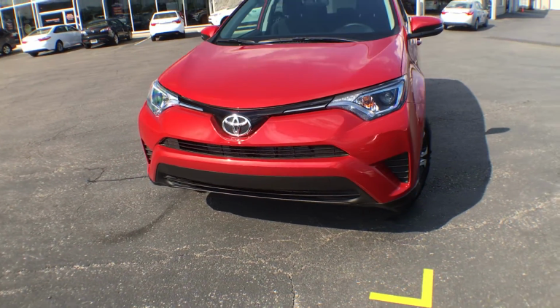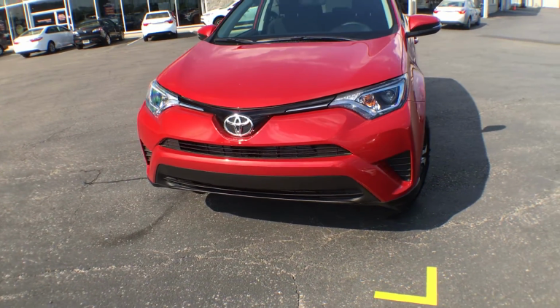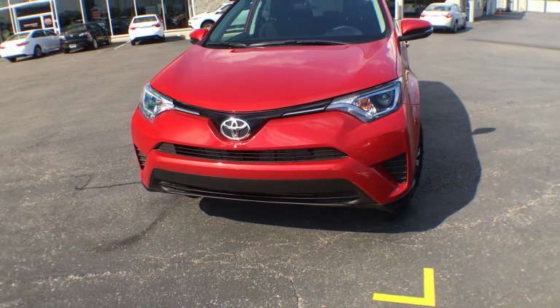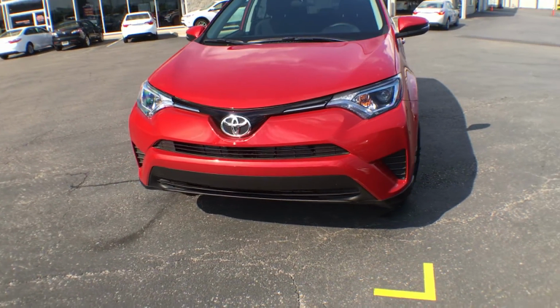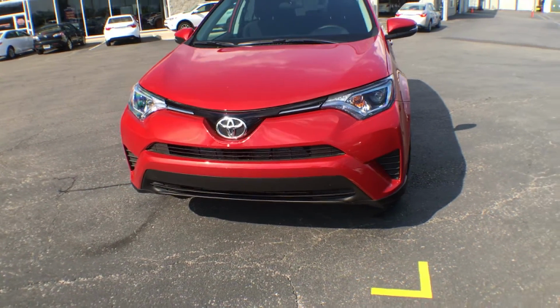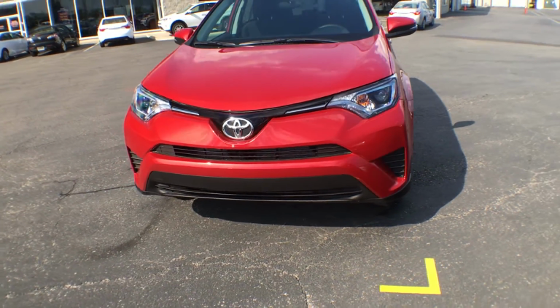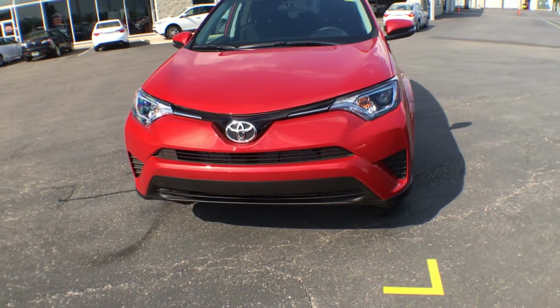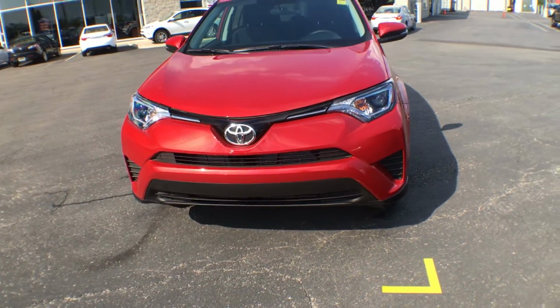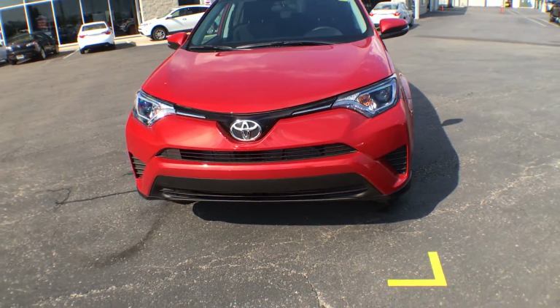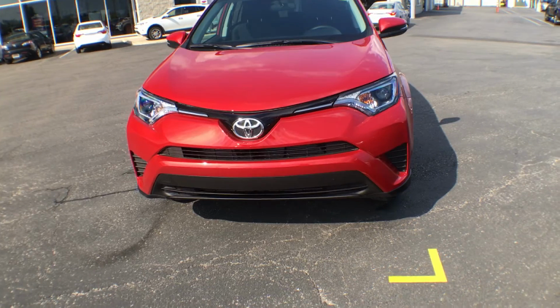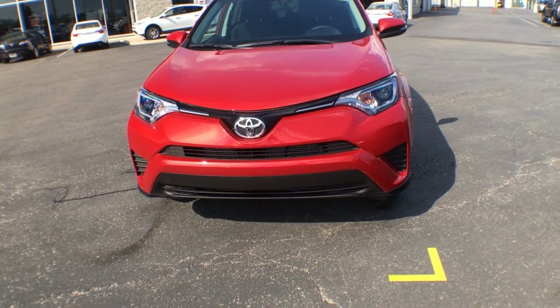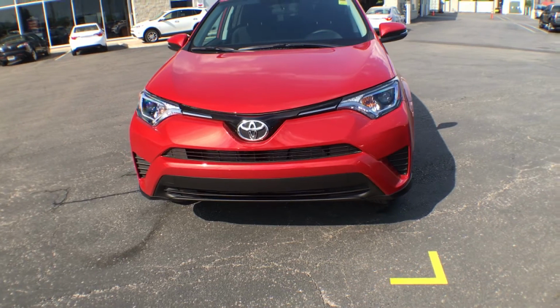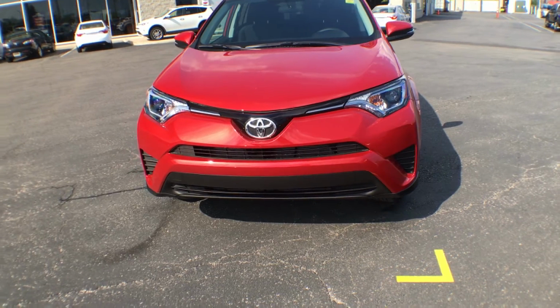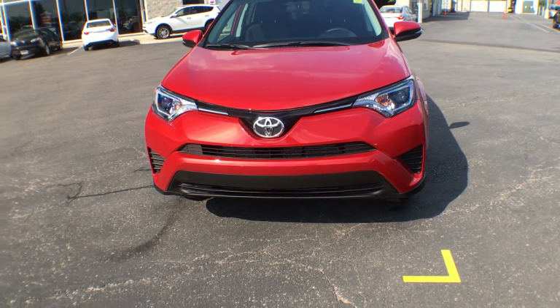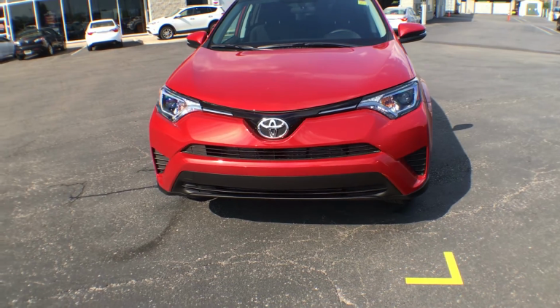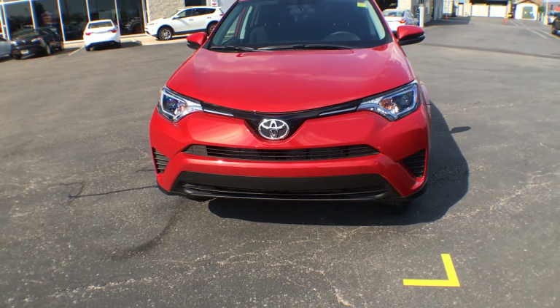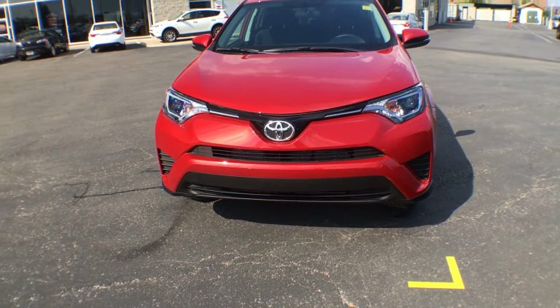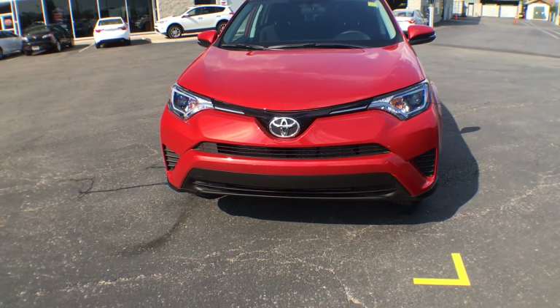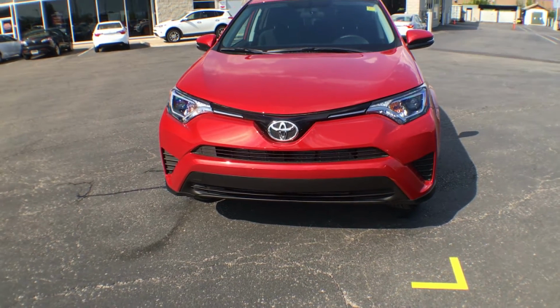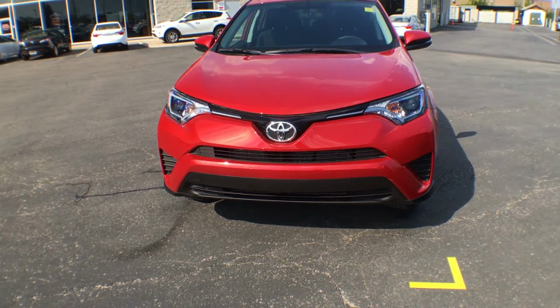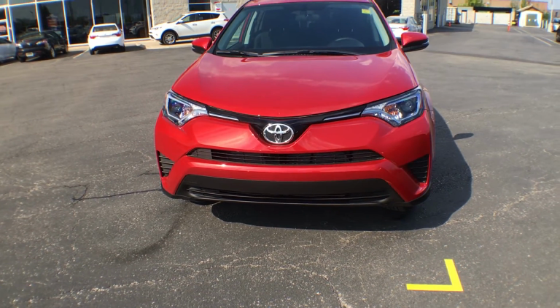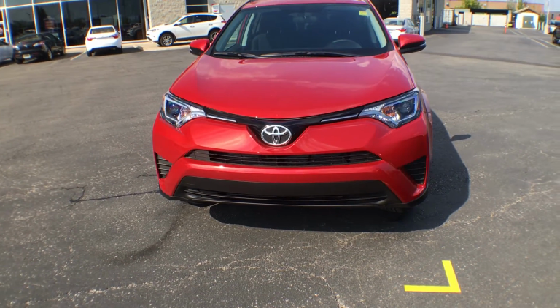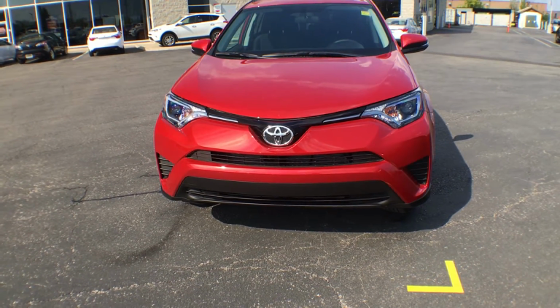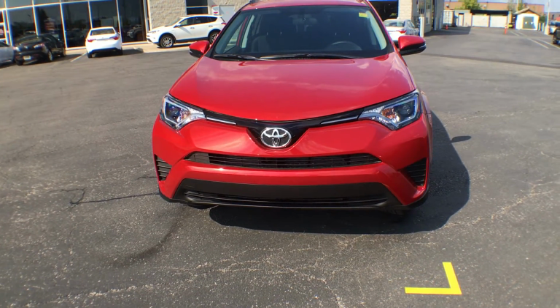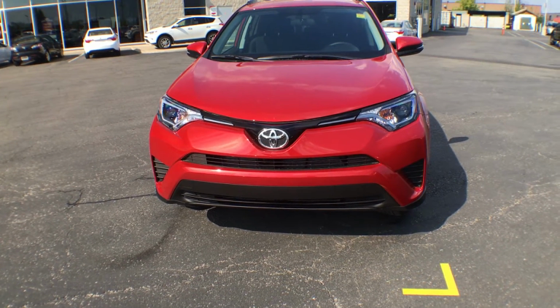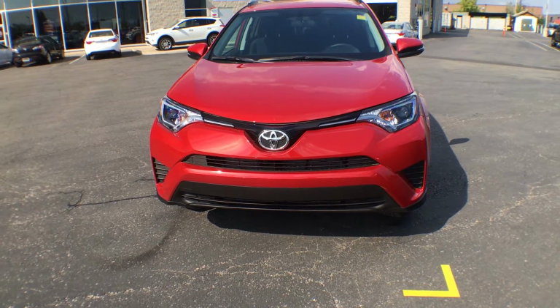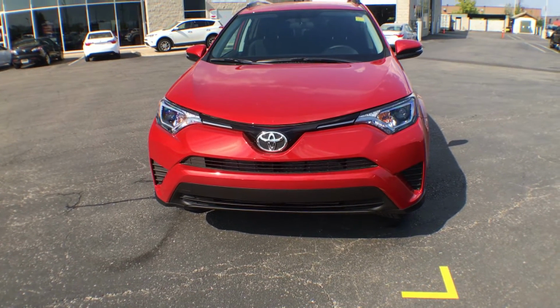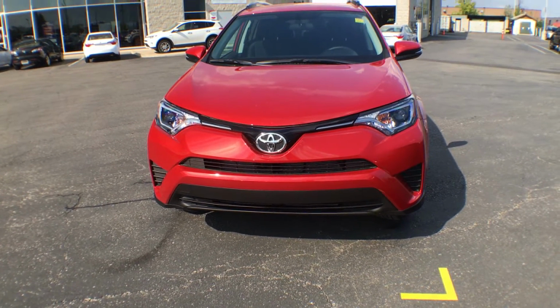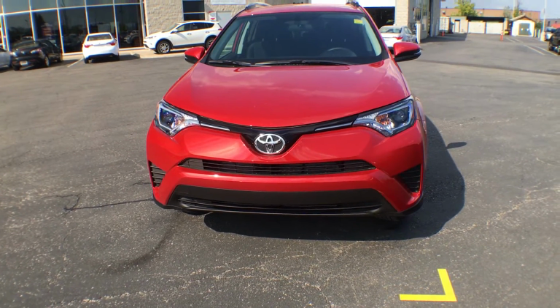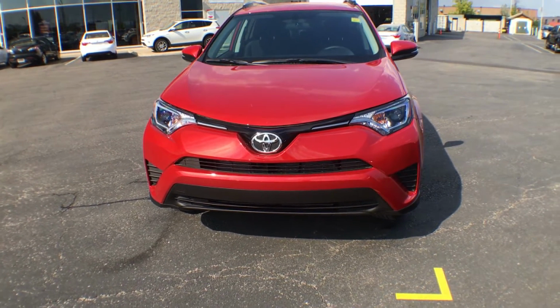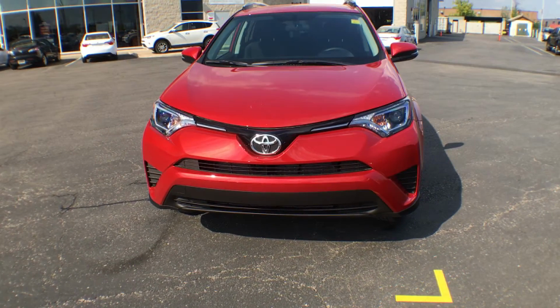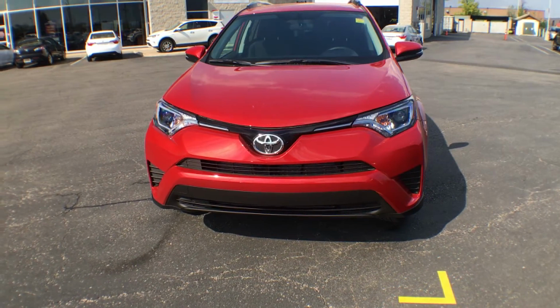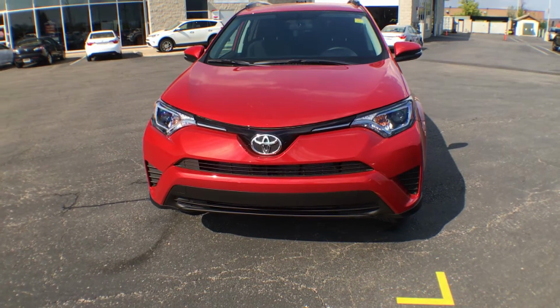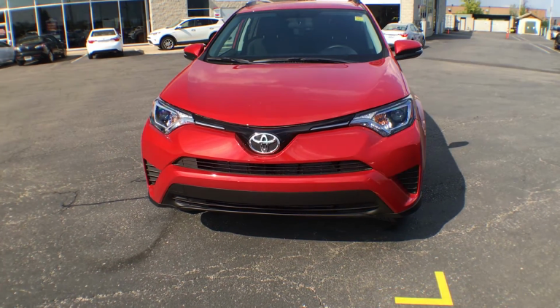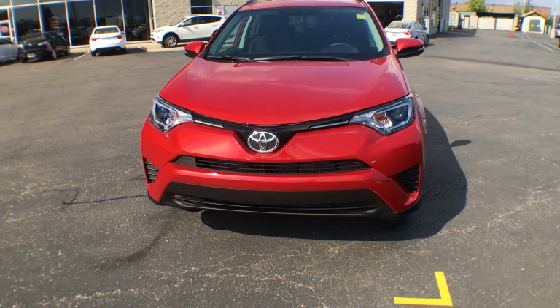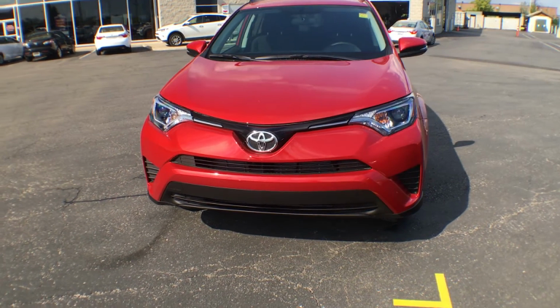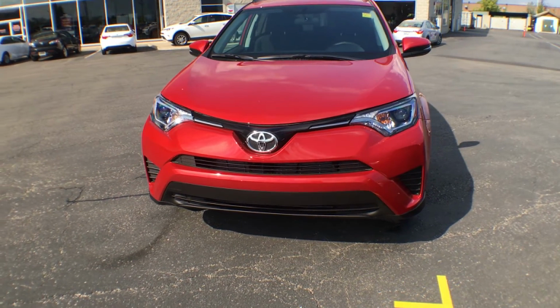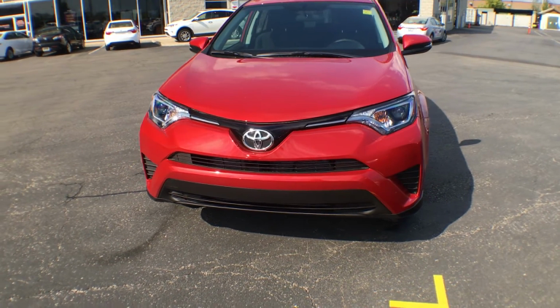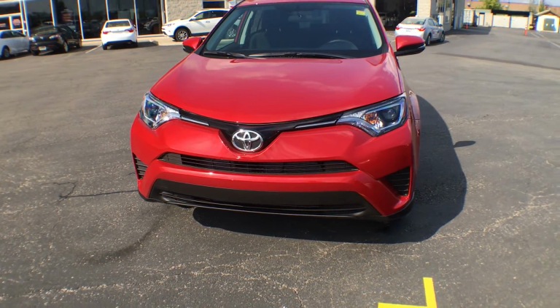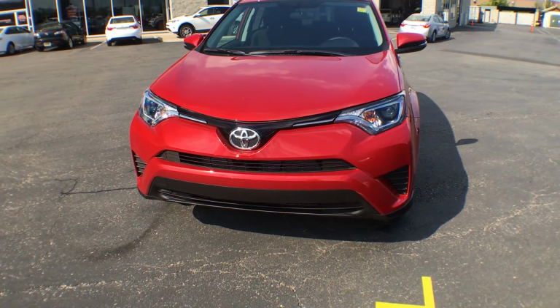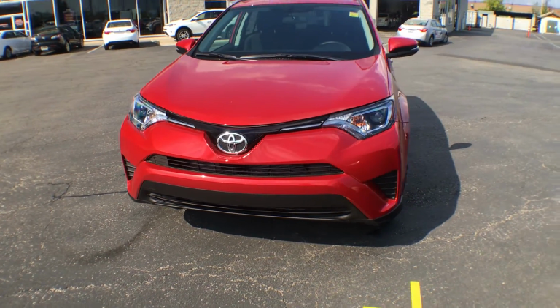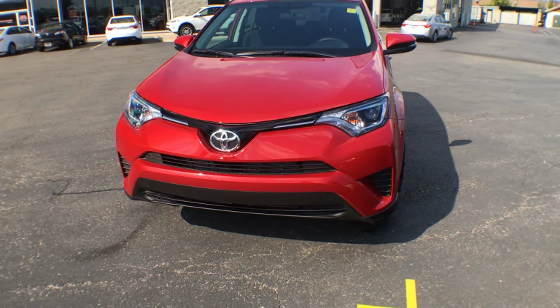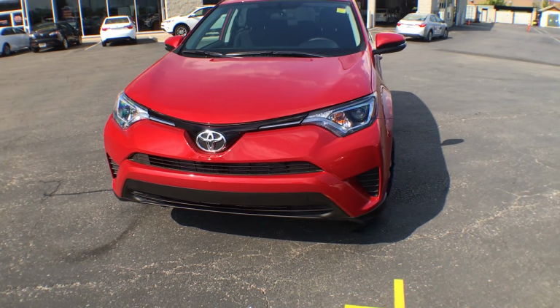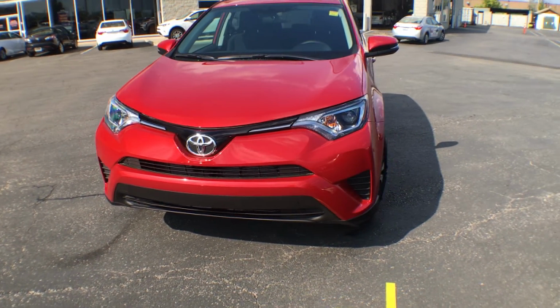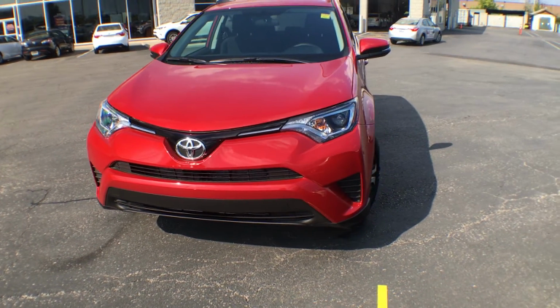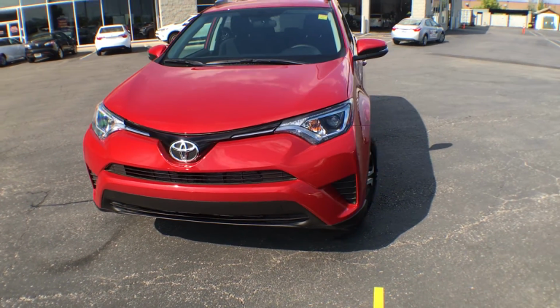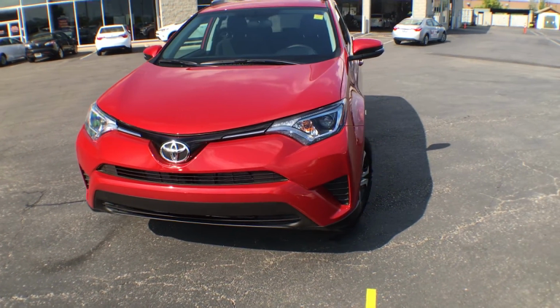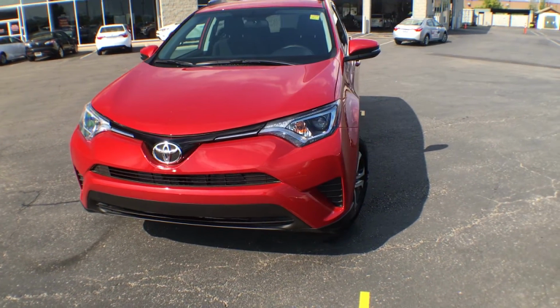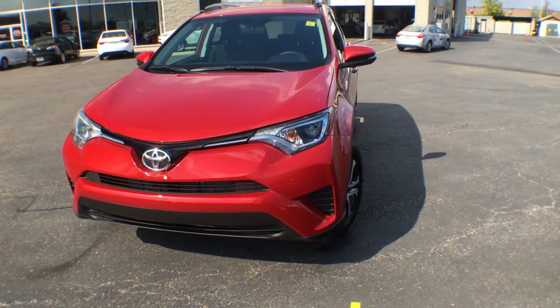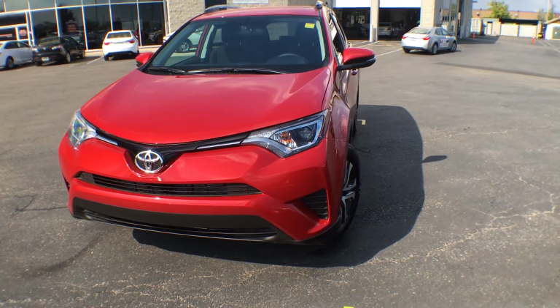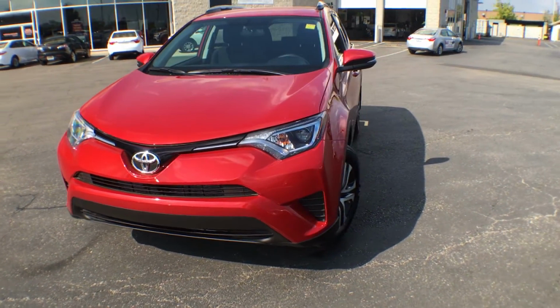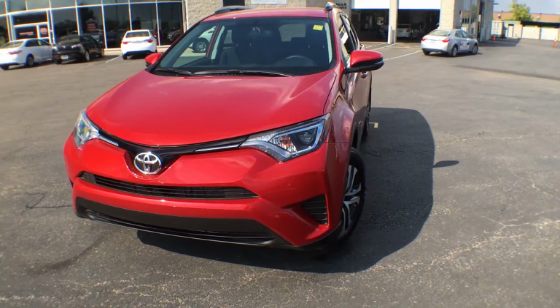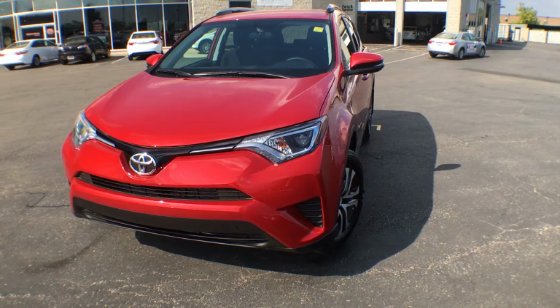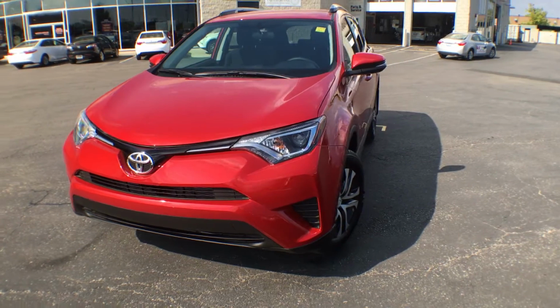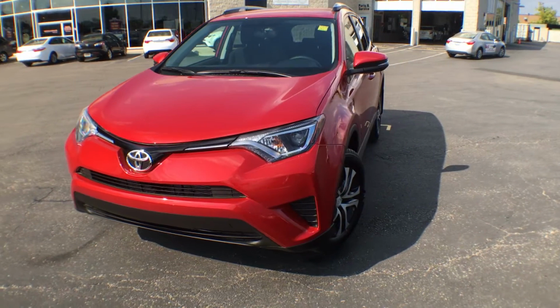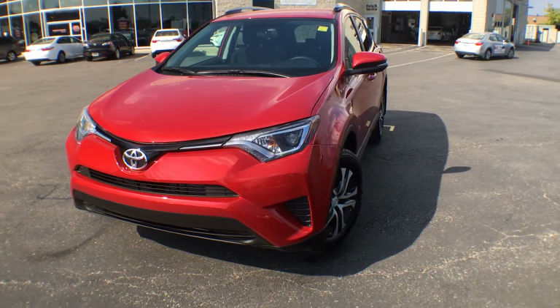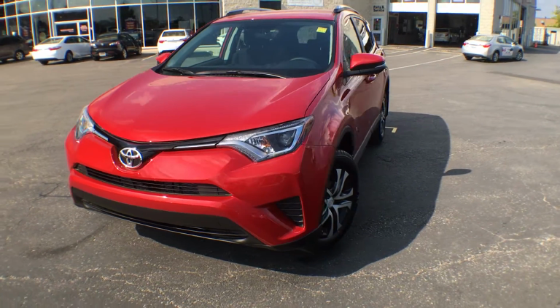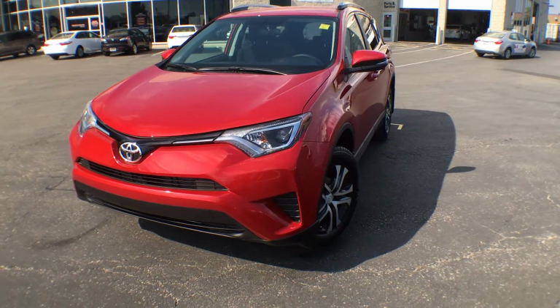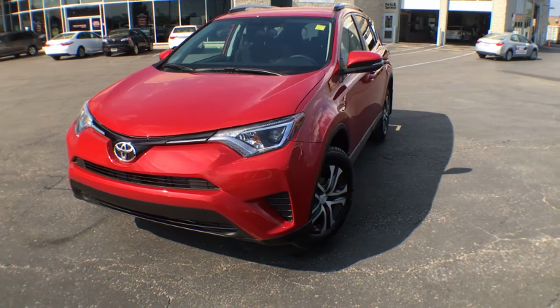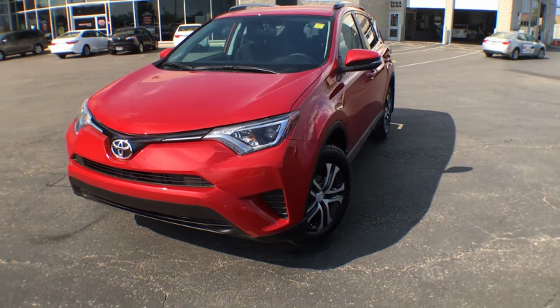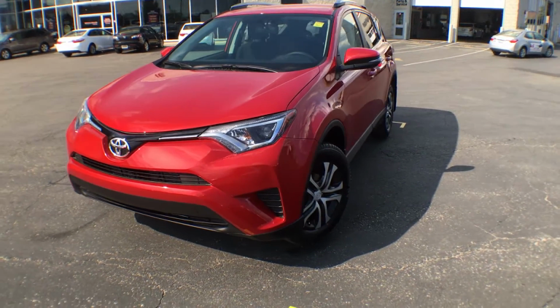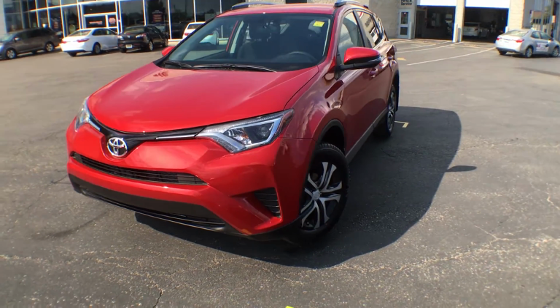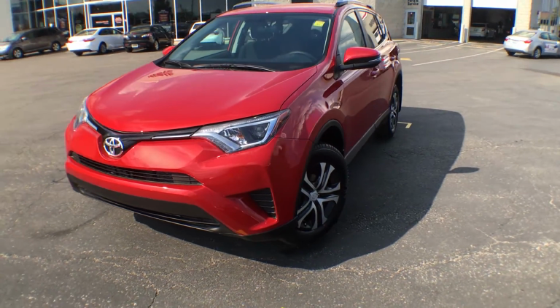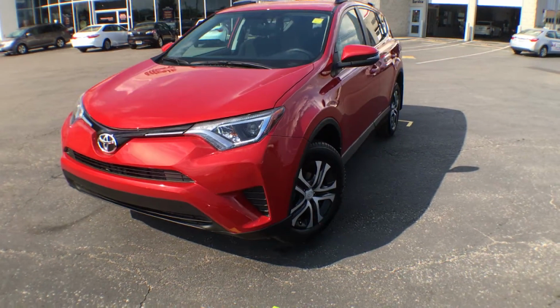On the front here we have a beautiful grille, we of course have our chrome Toyota emblem, and we have projector style halogen headlights.